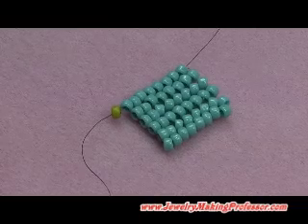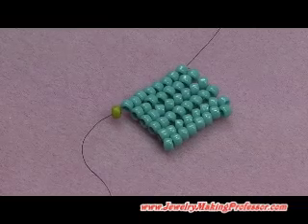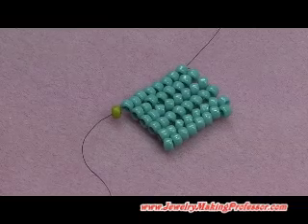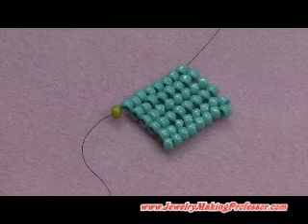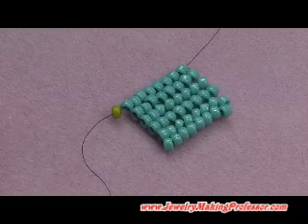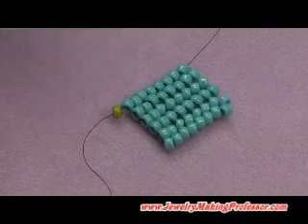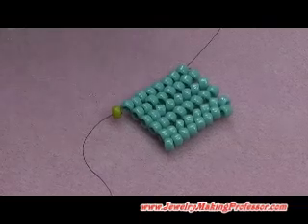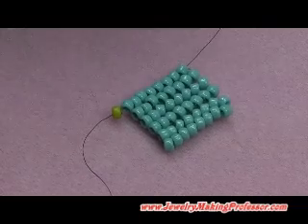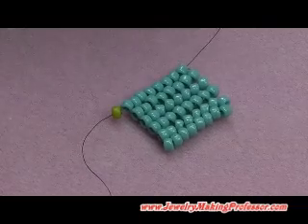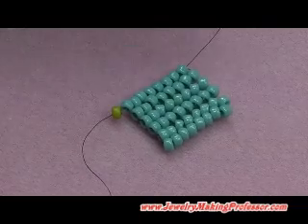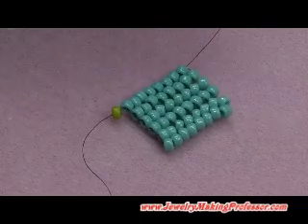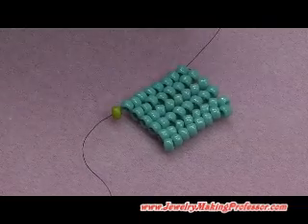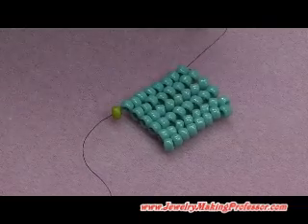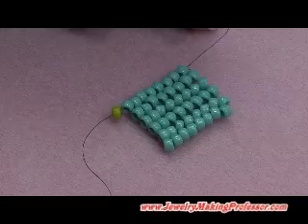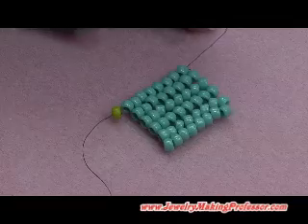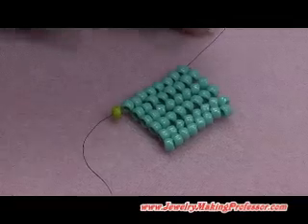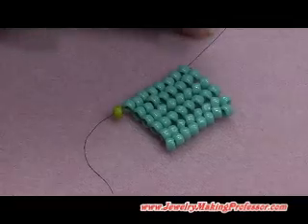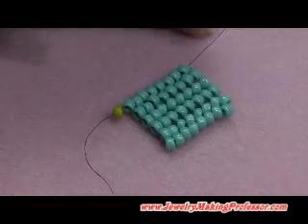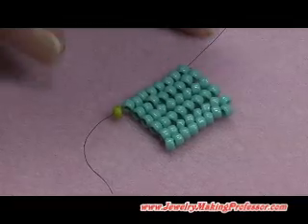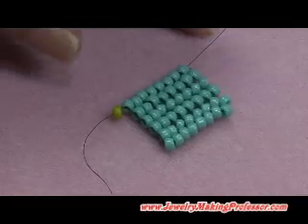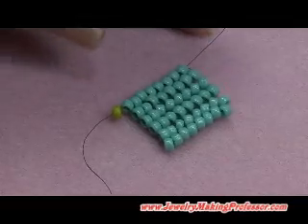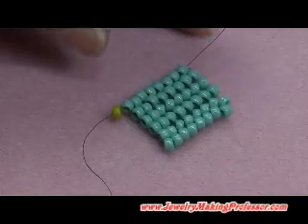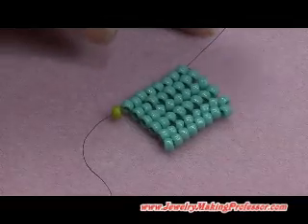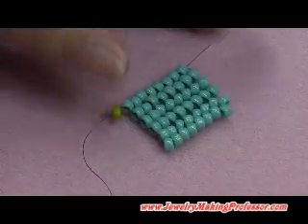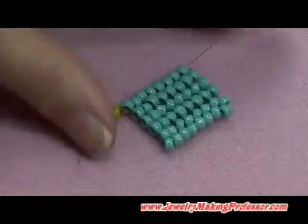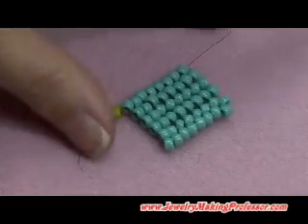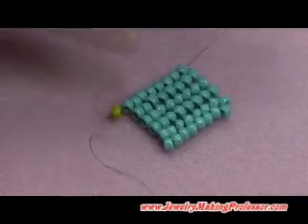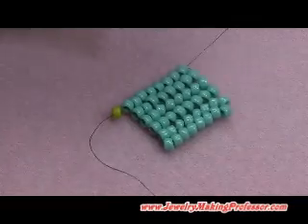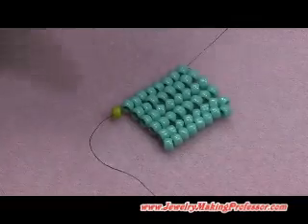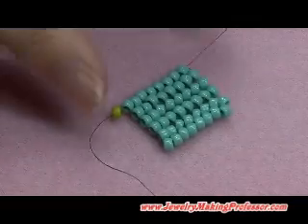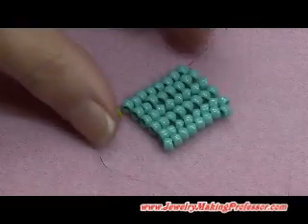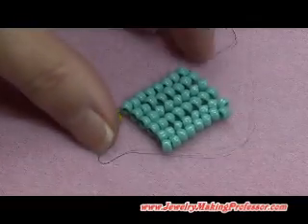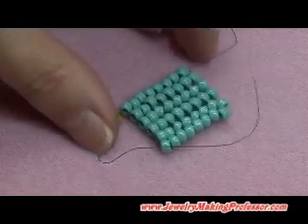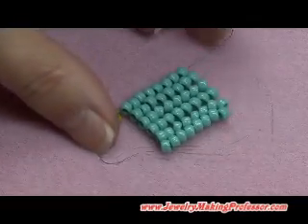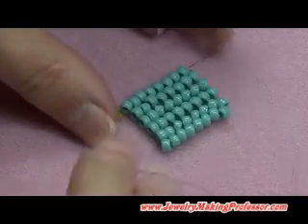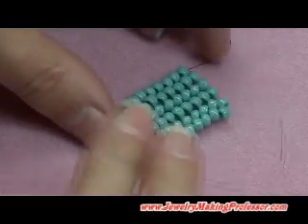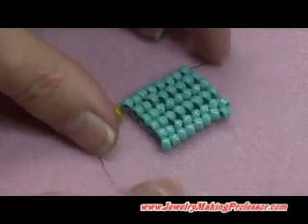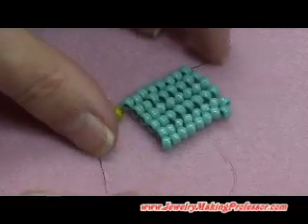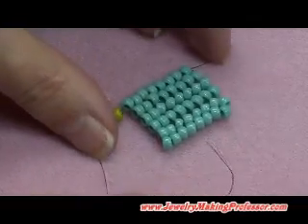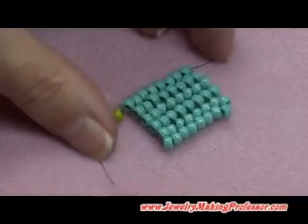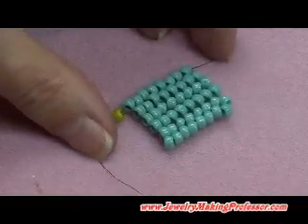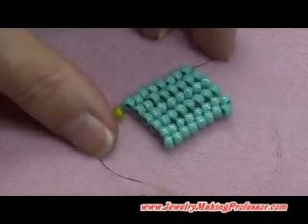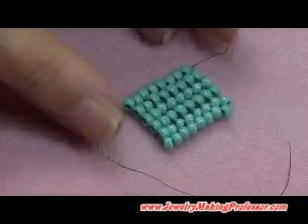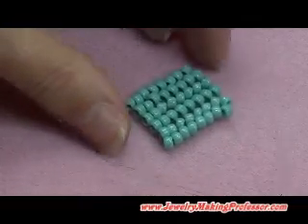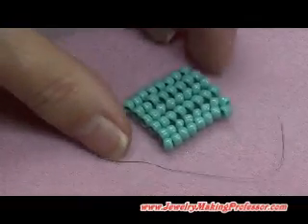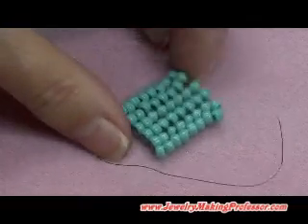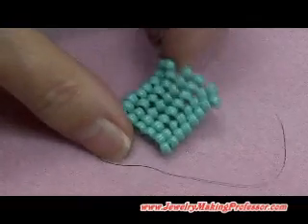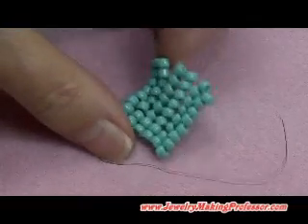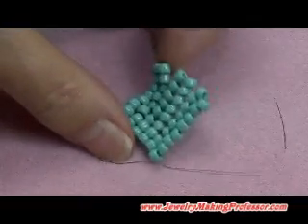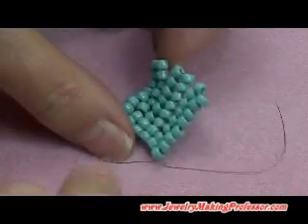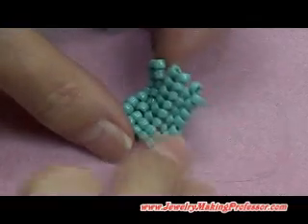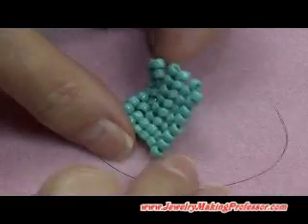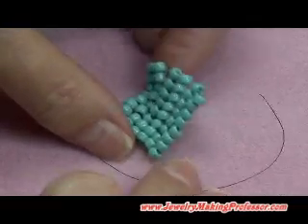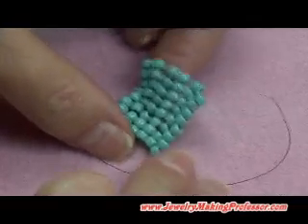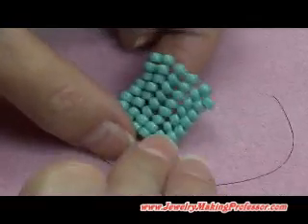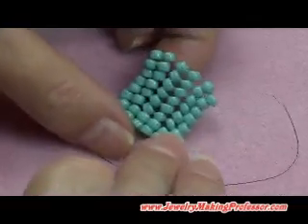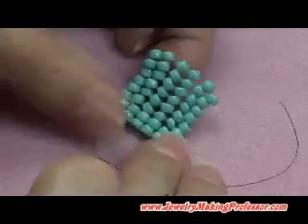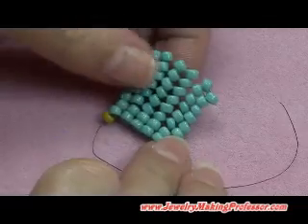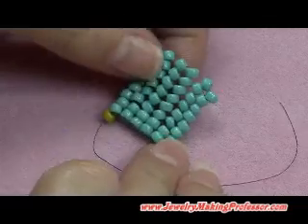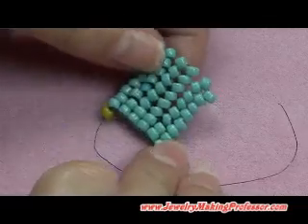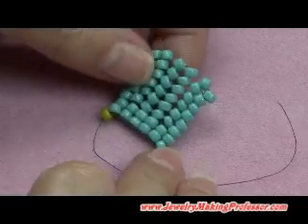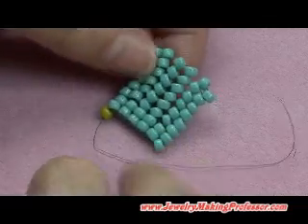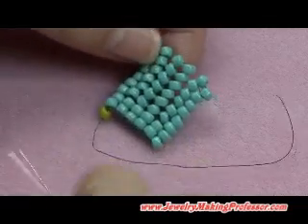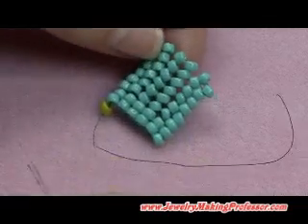Hi everyone, this is Andrea from Buttercup Beads again and I want to demonstrate how to do basic herringbone stitch today.